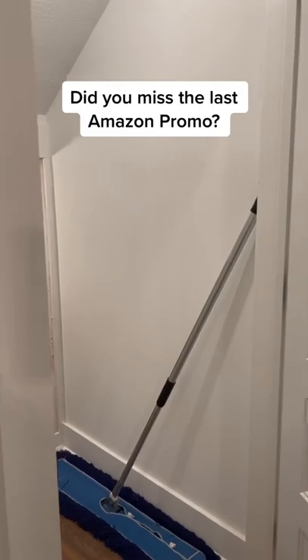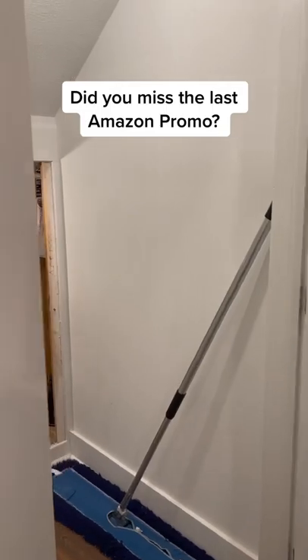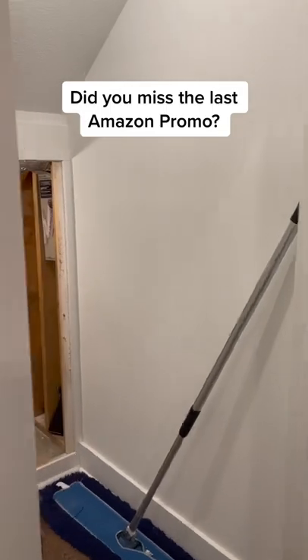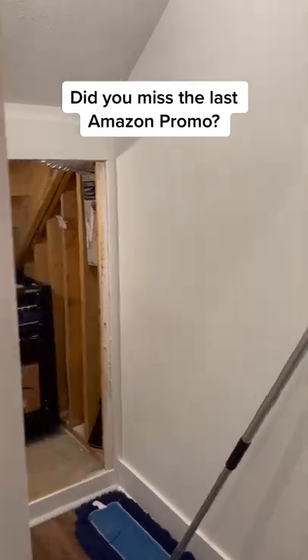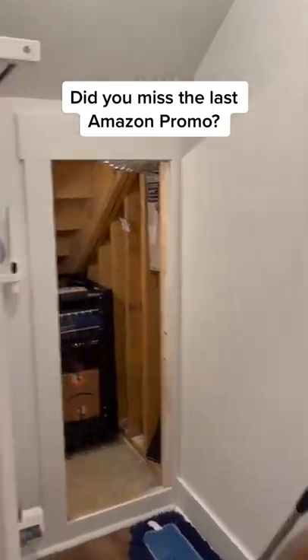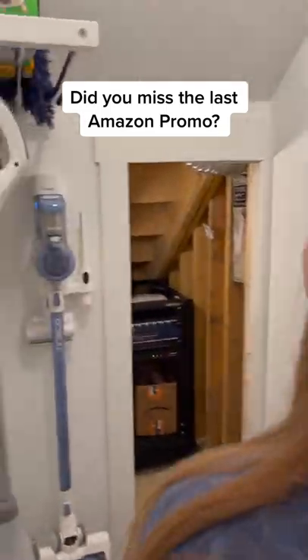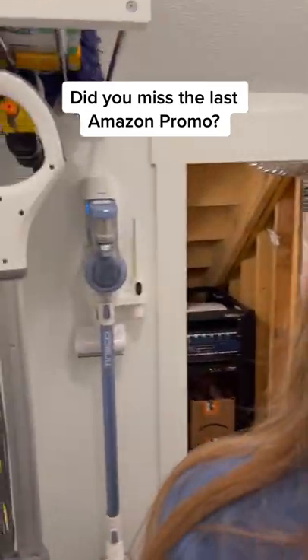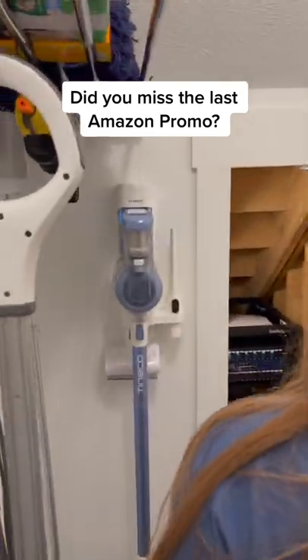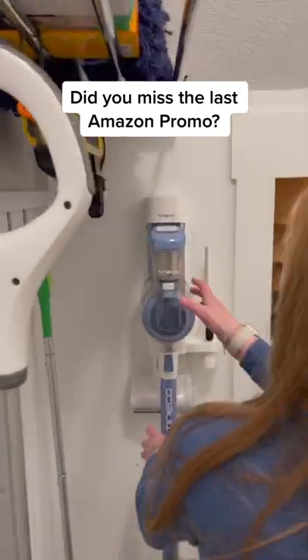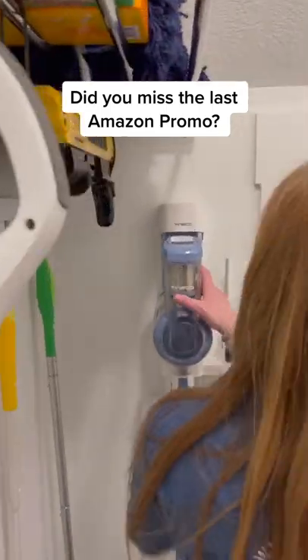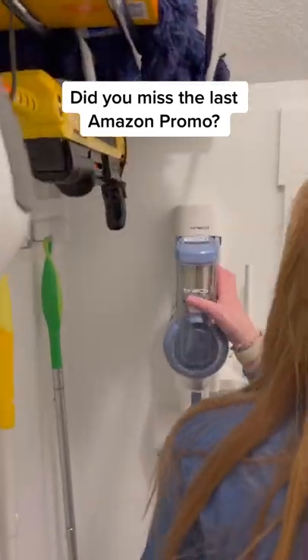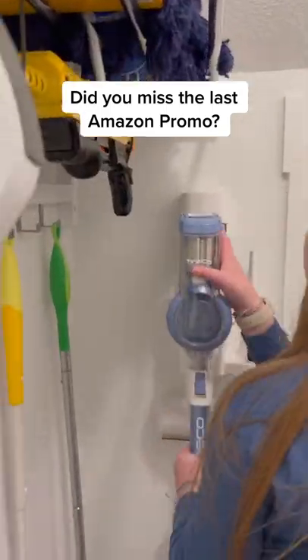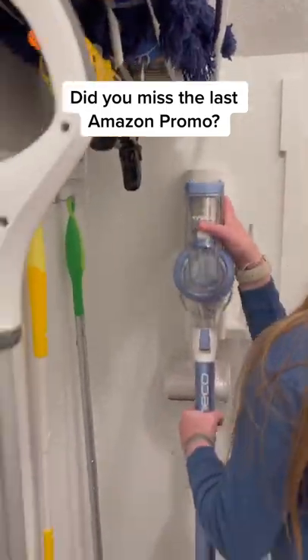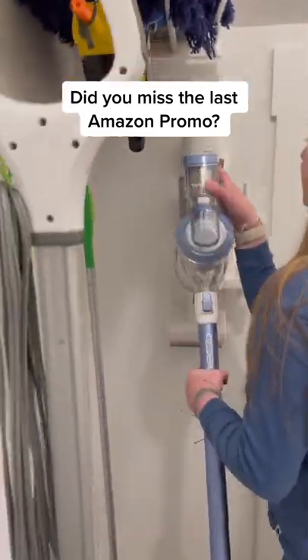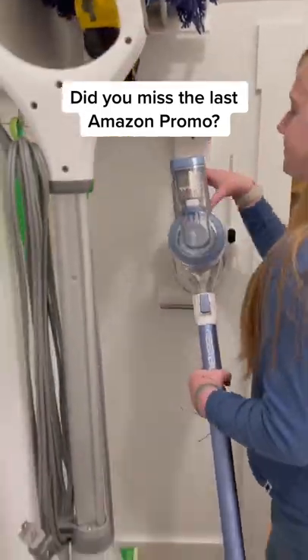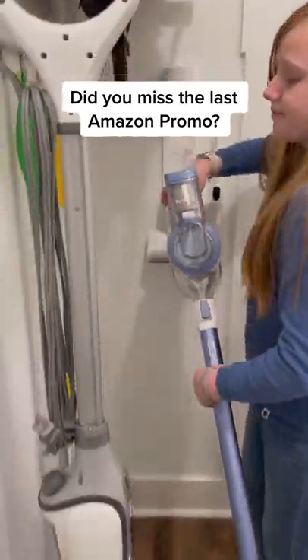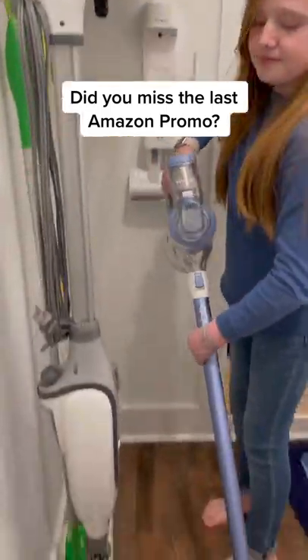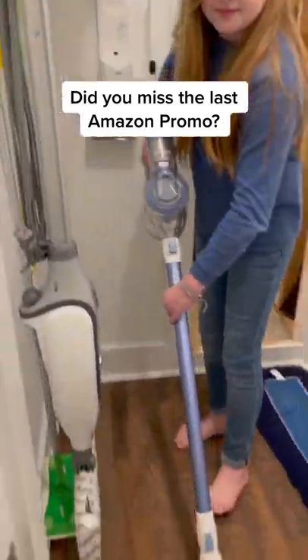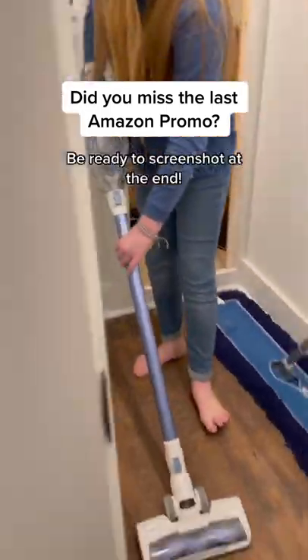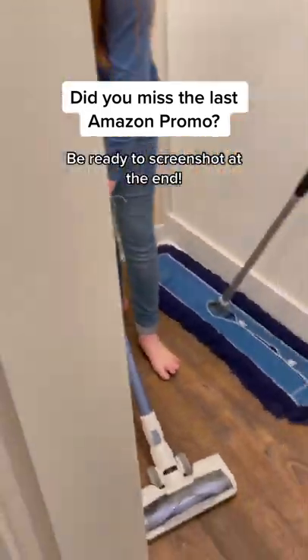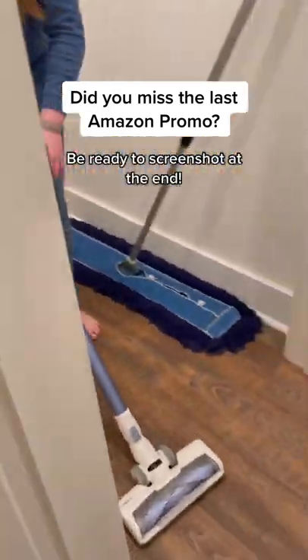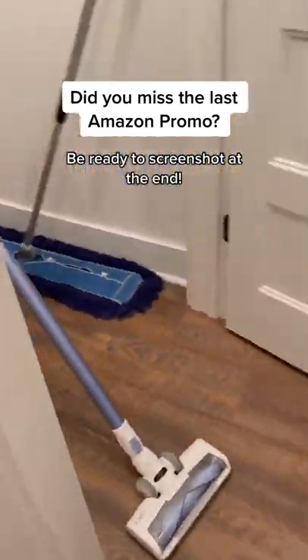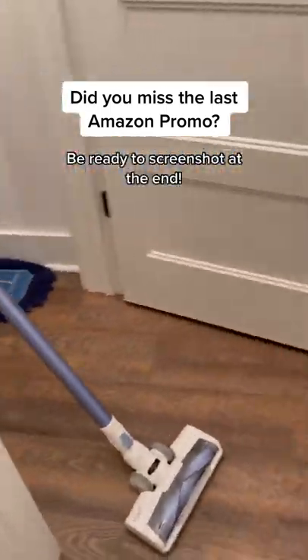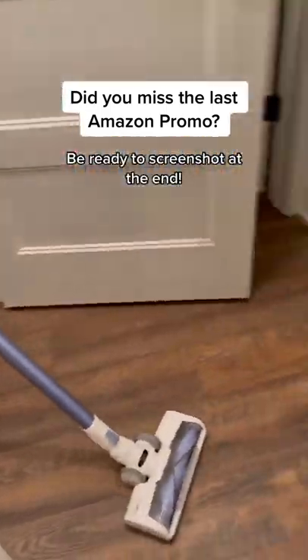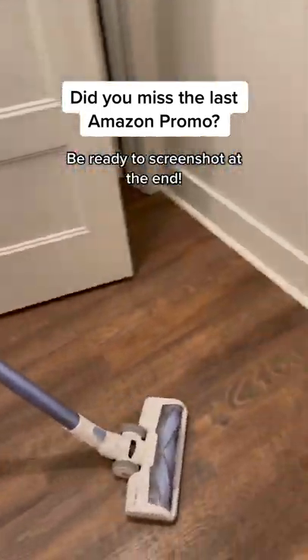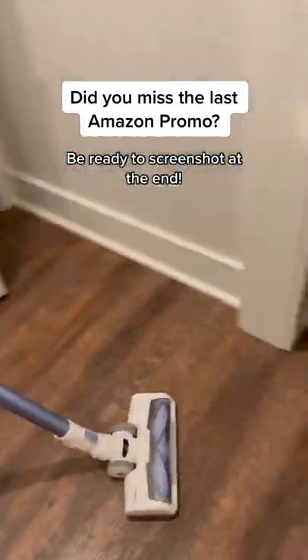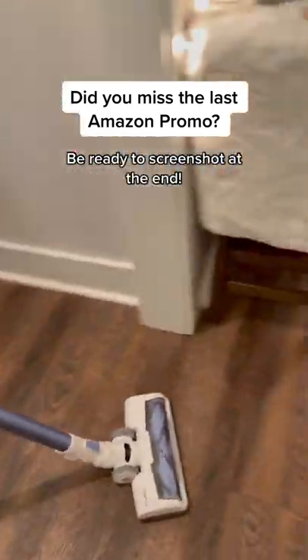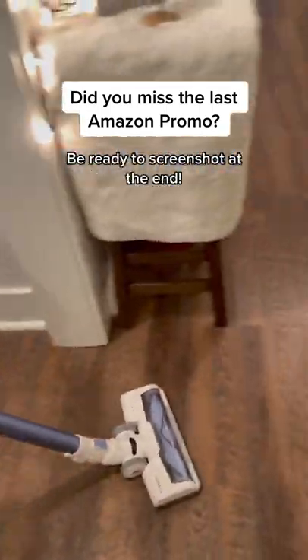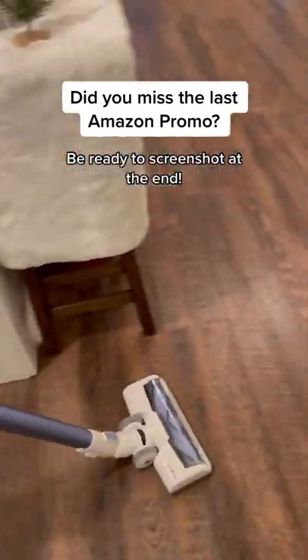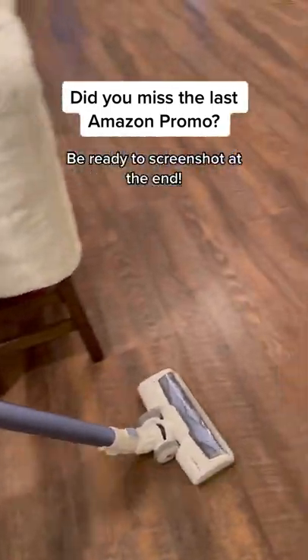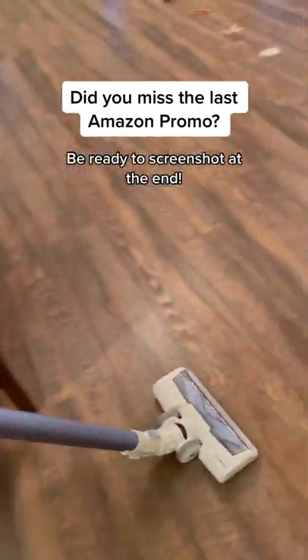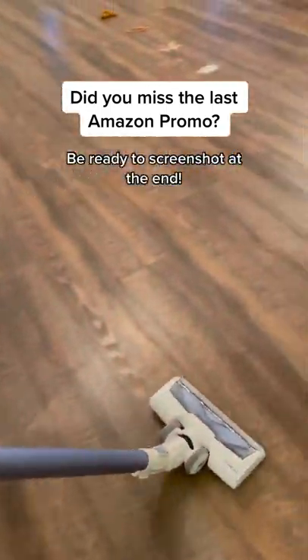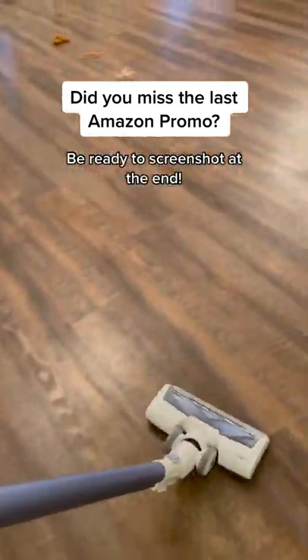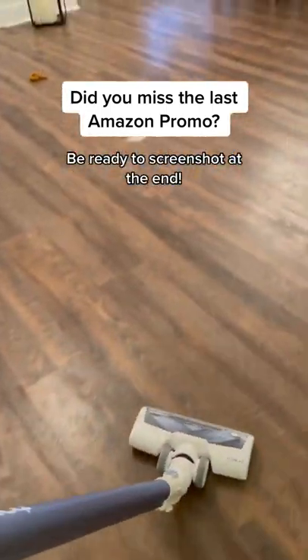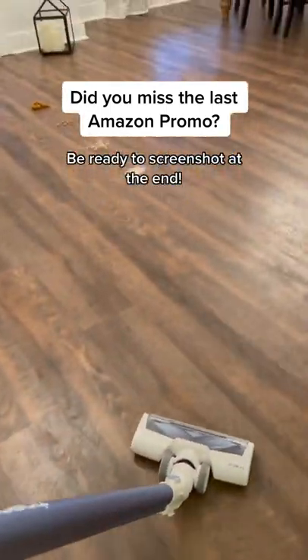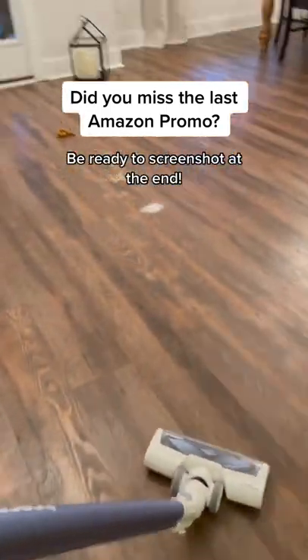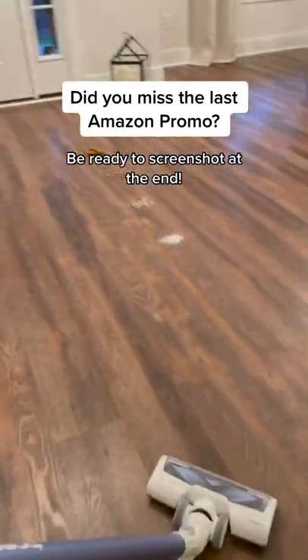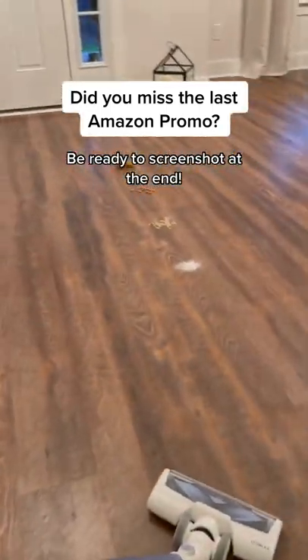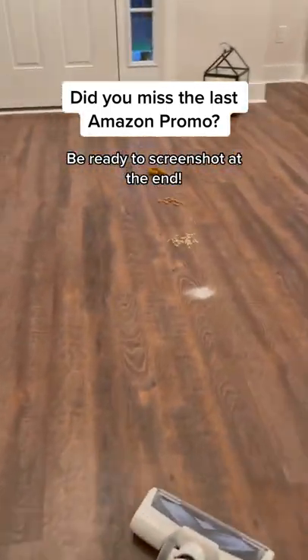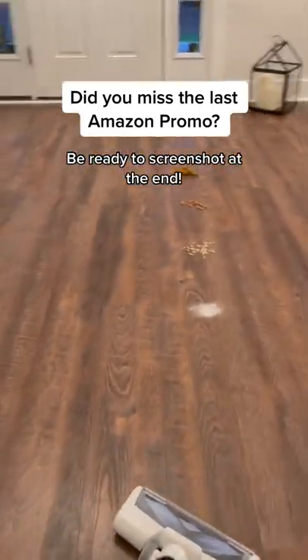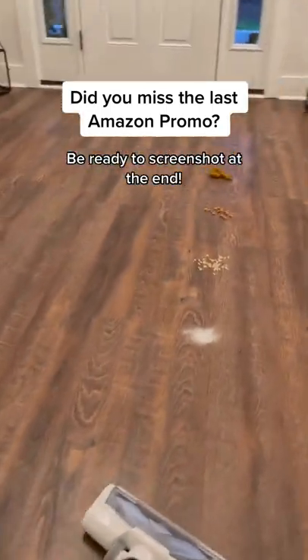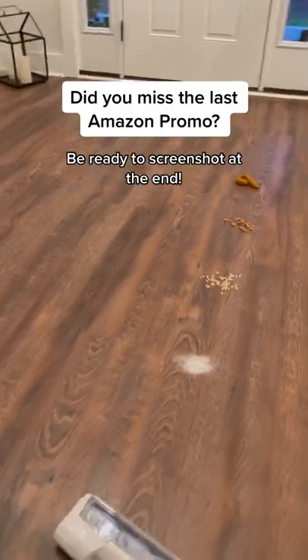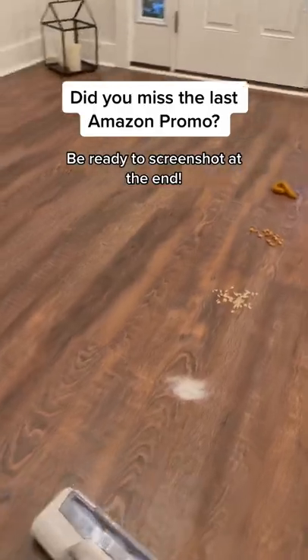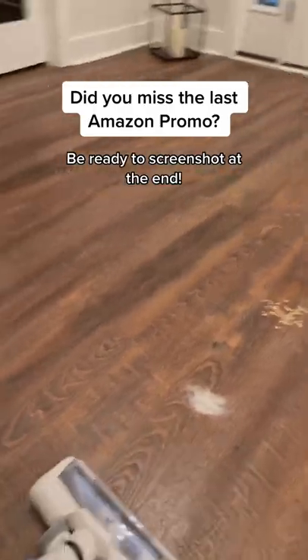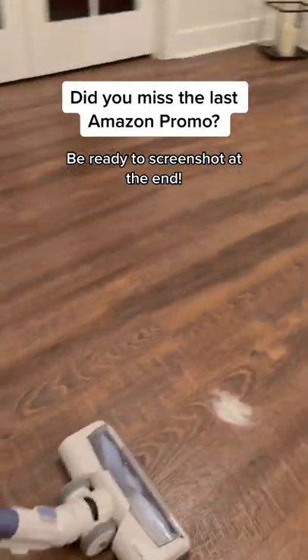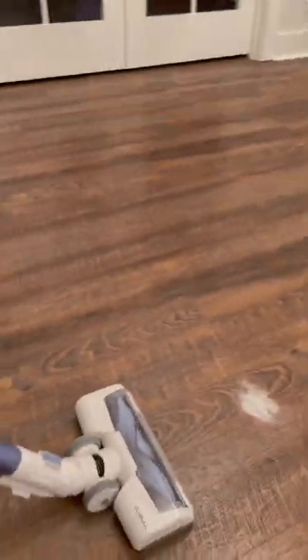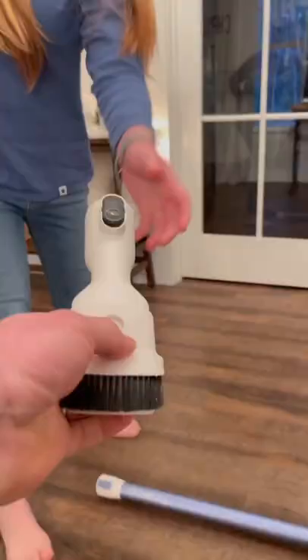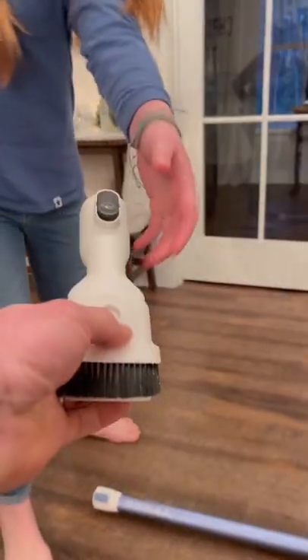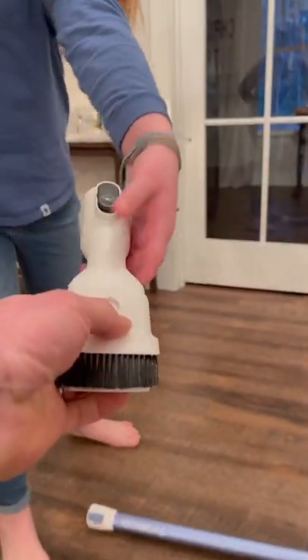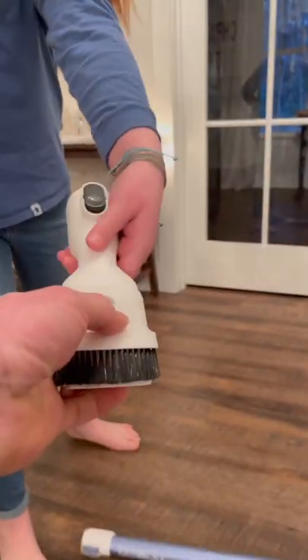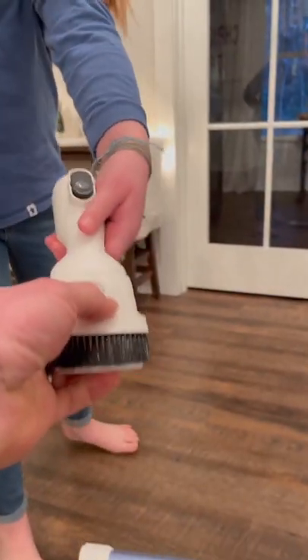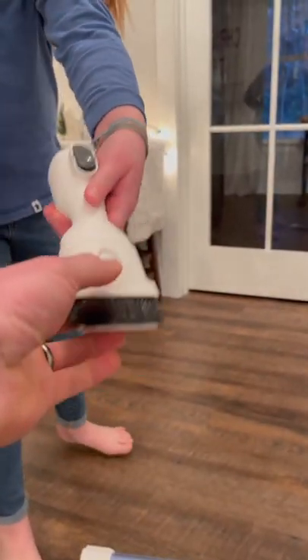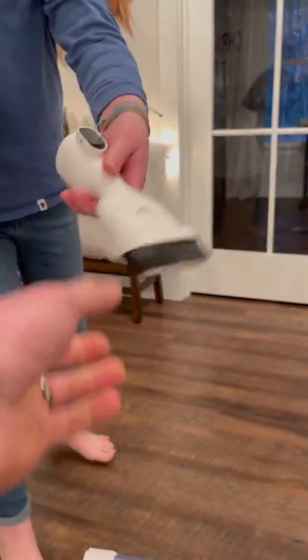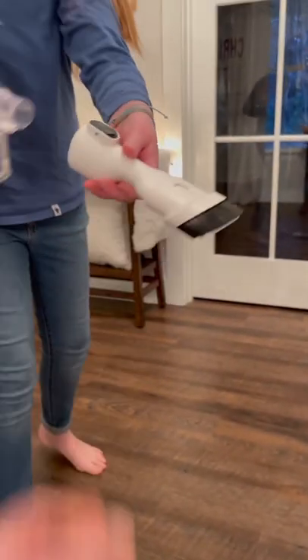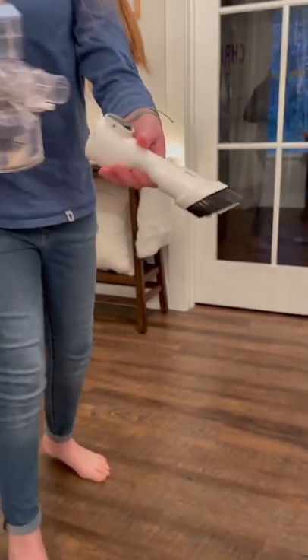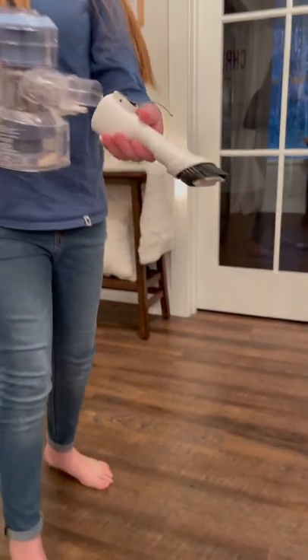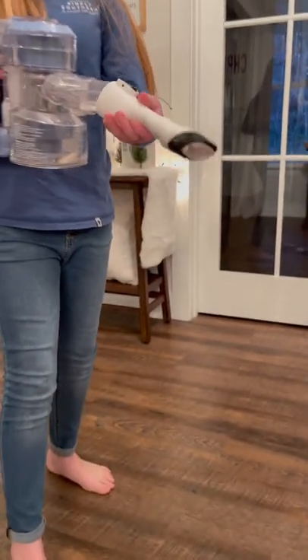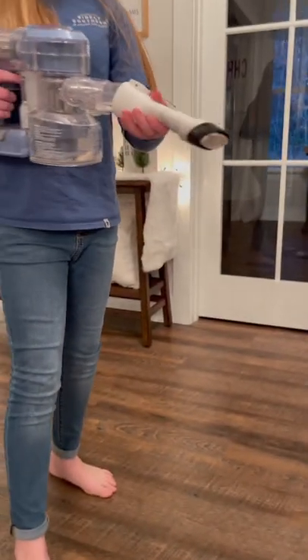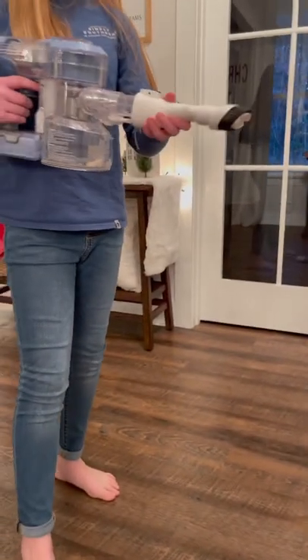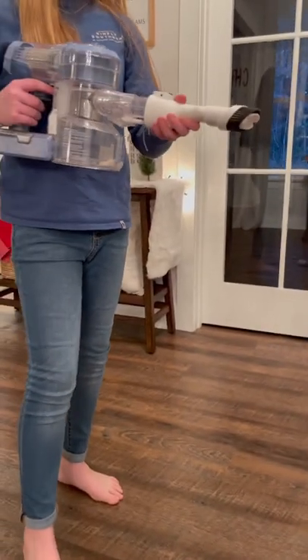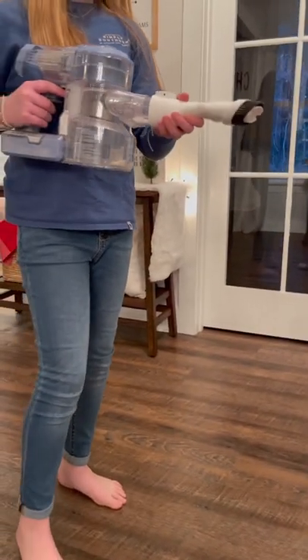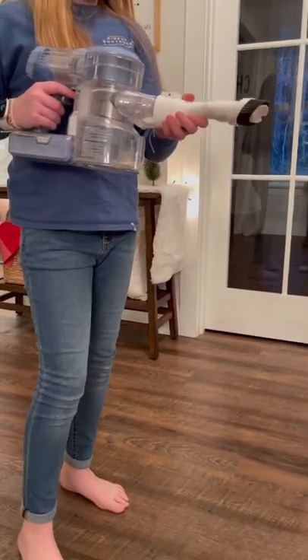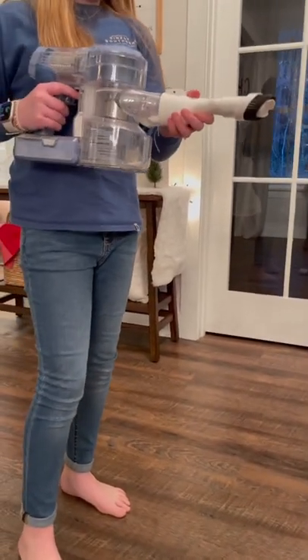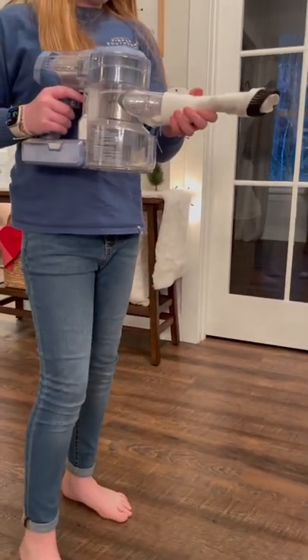Did you miss the last Amazon promo? I had a bunch of messages asking about the last discount after they expired, so I reached out to Tenco, and here's what they're offering.